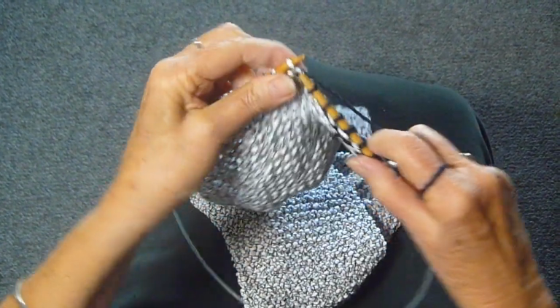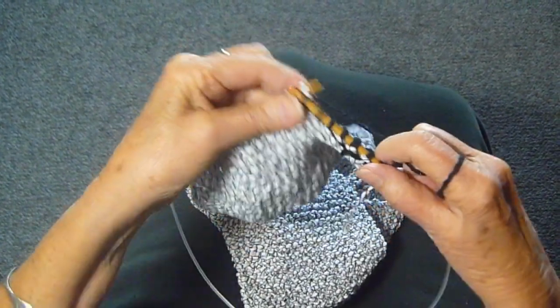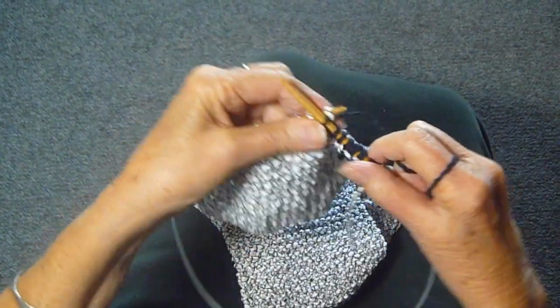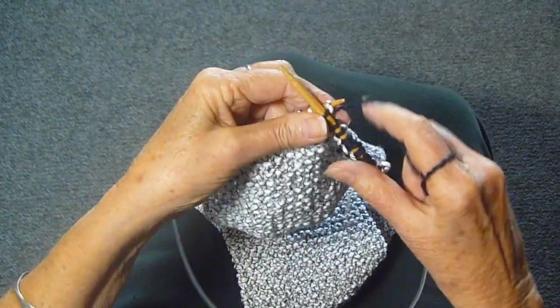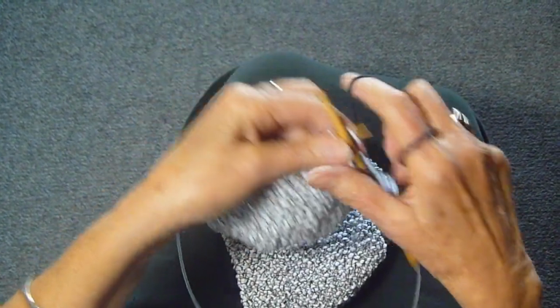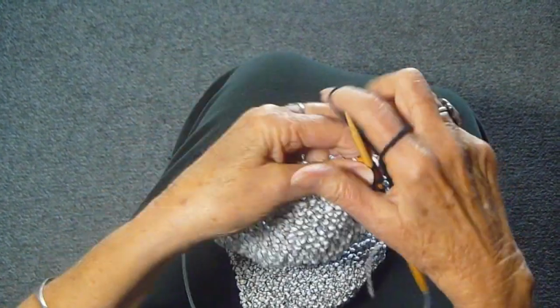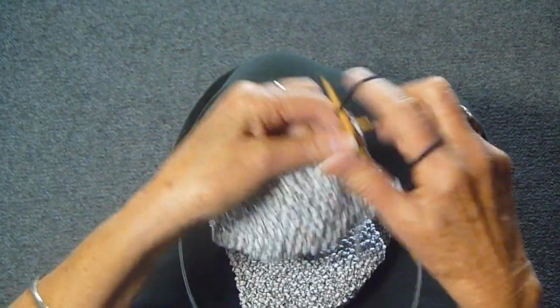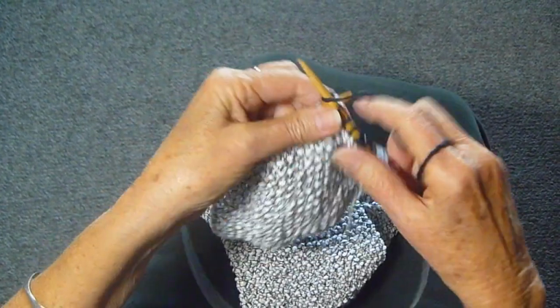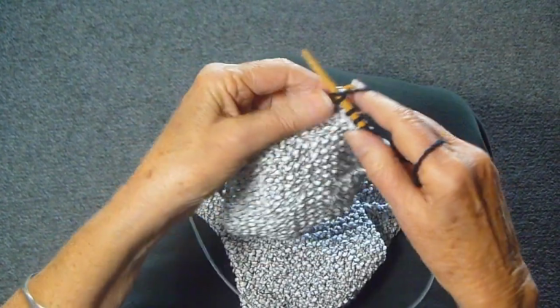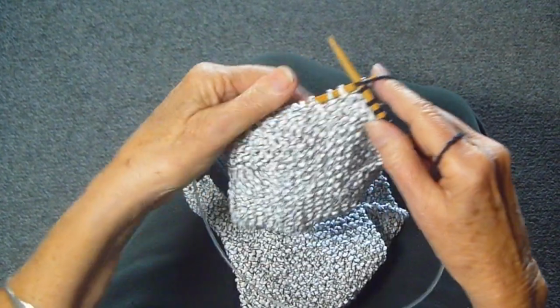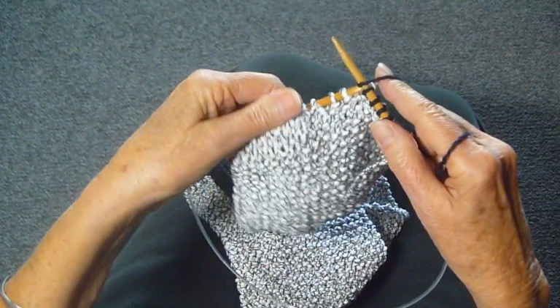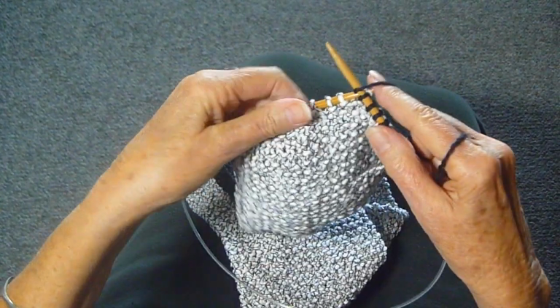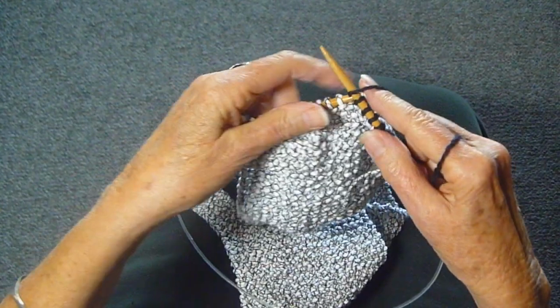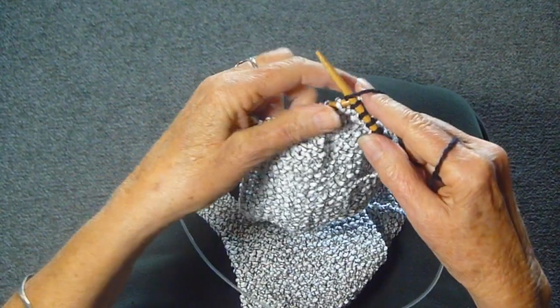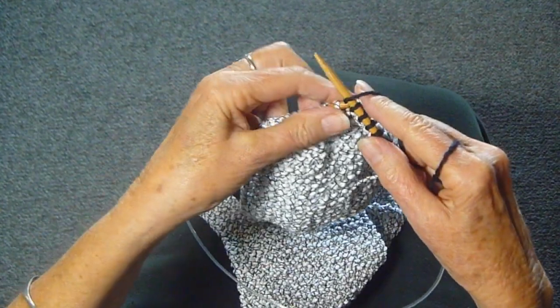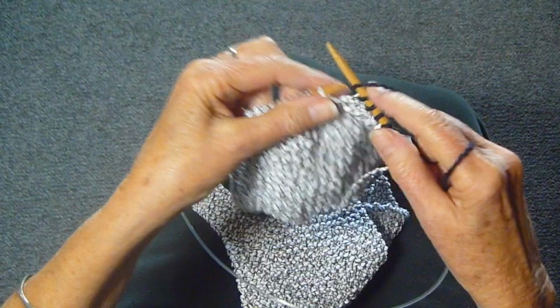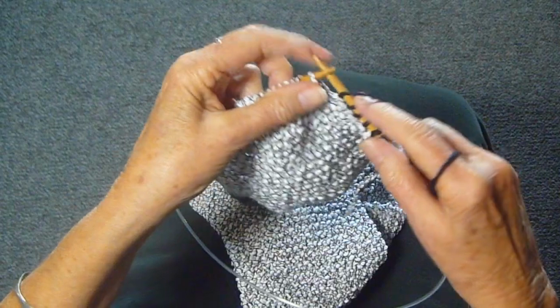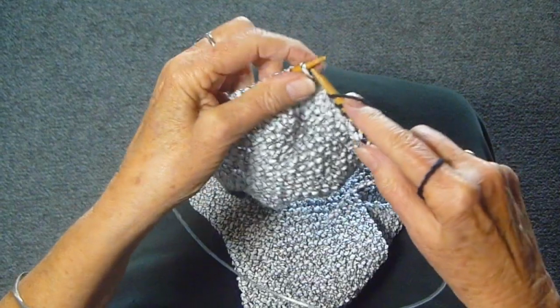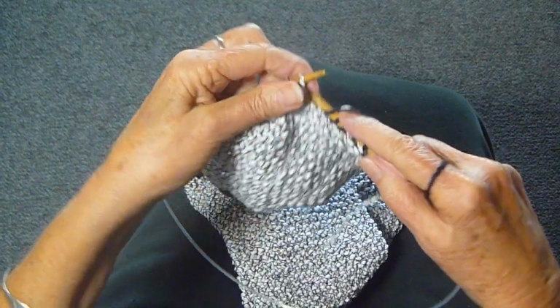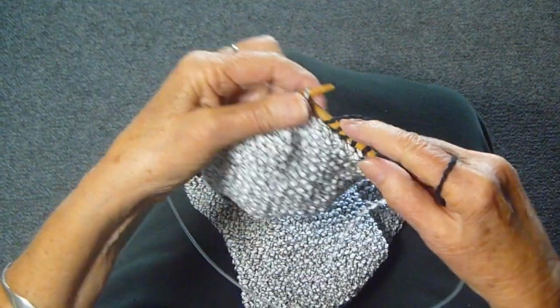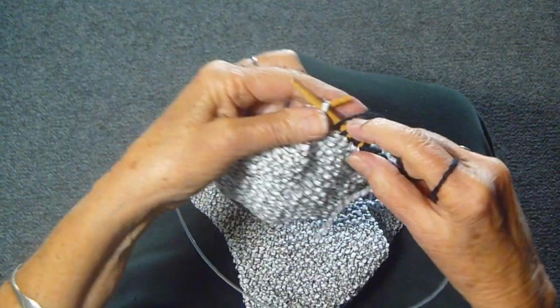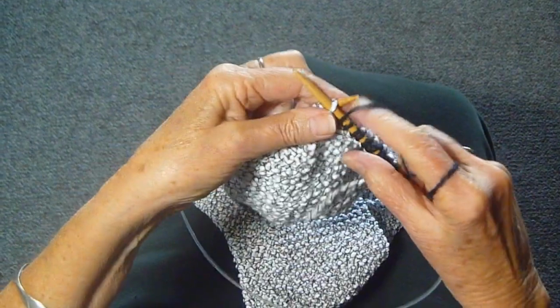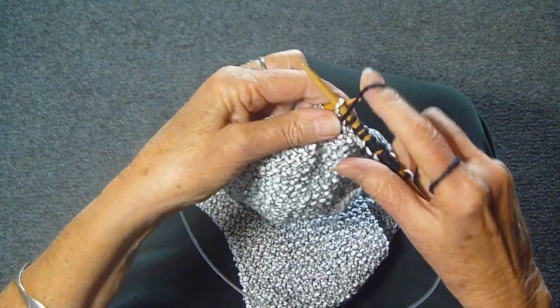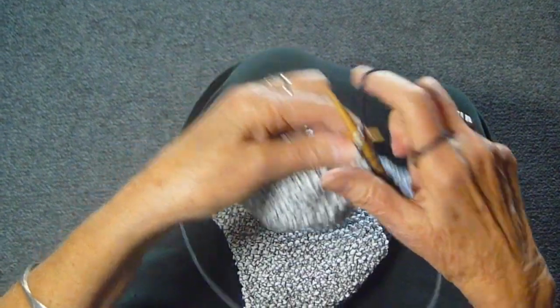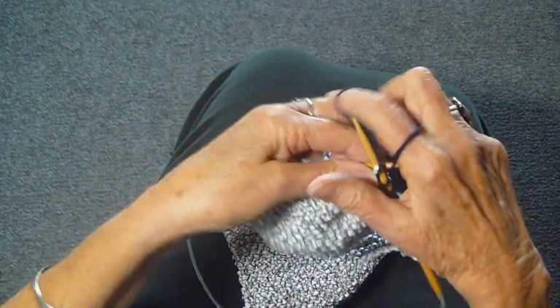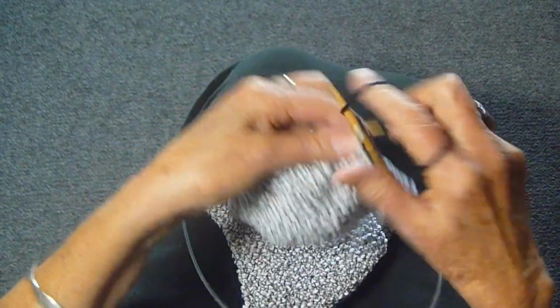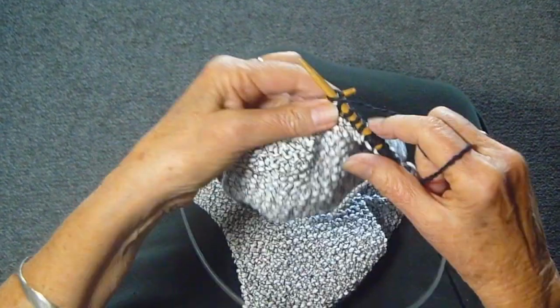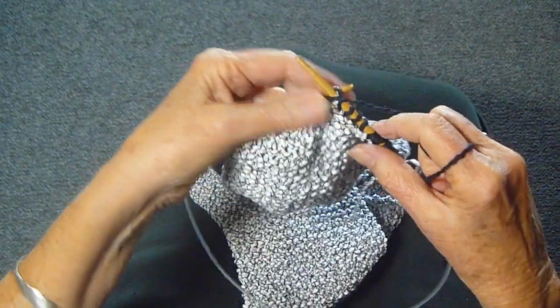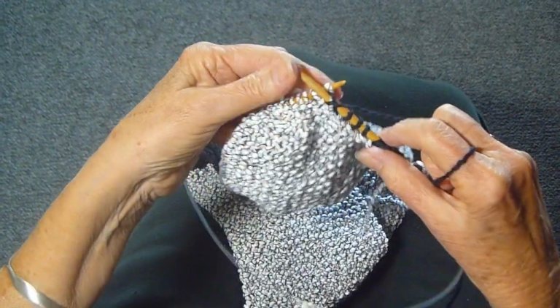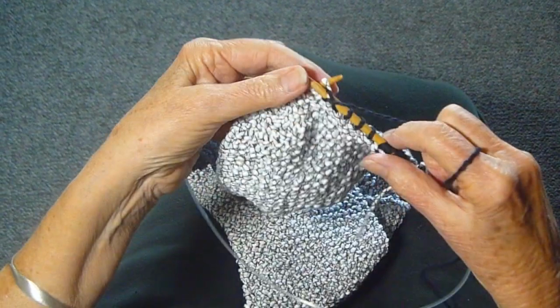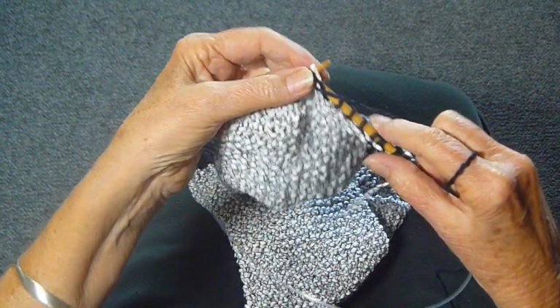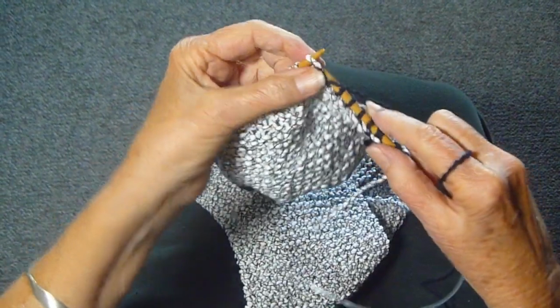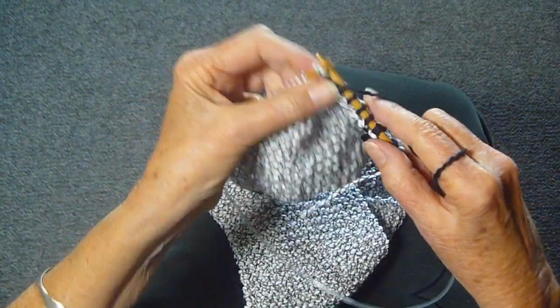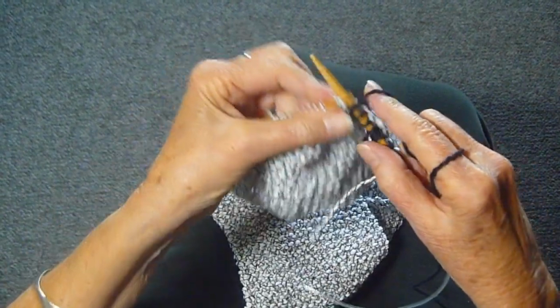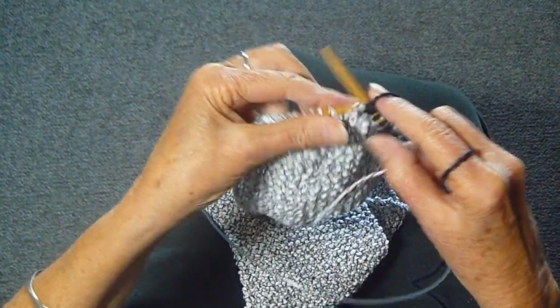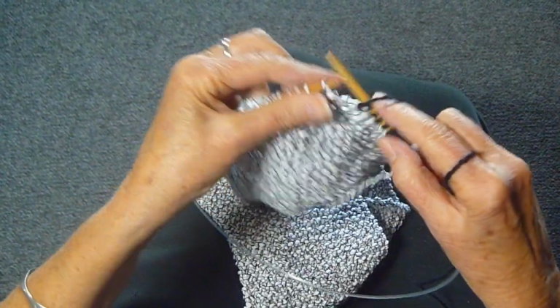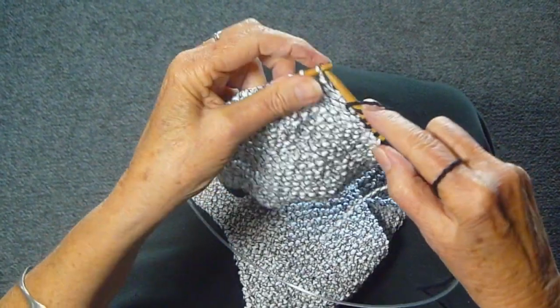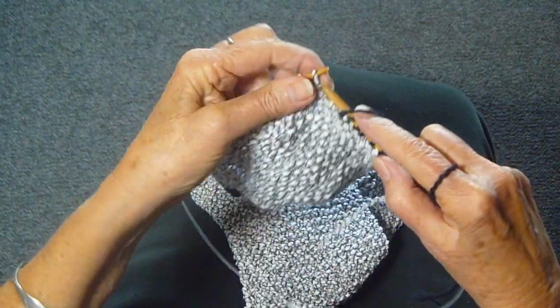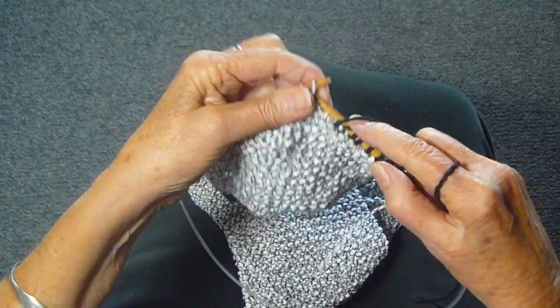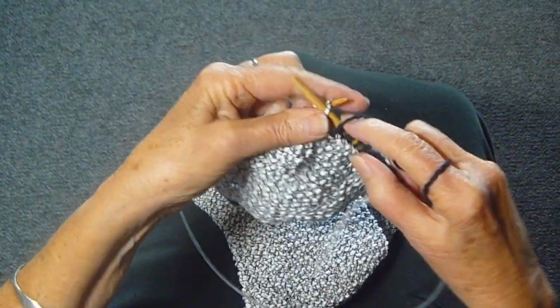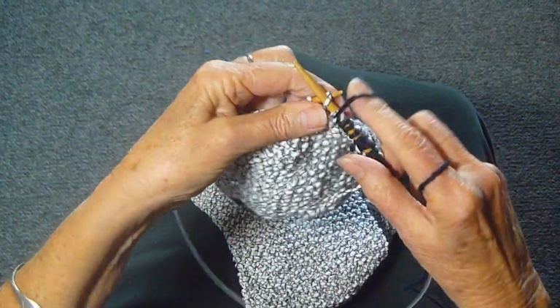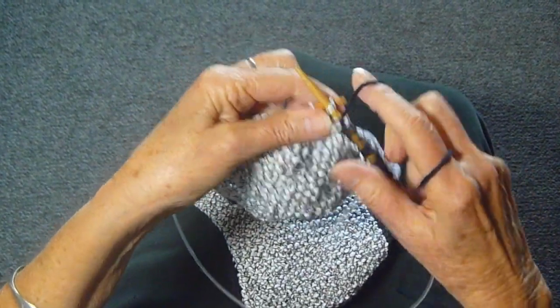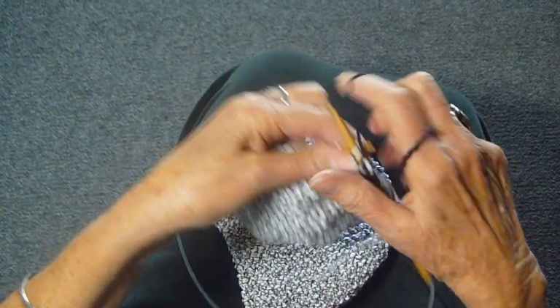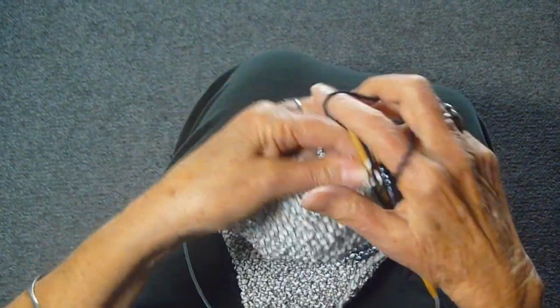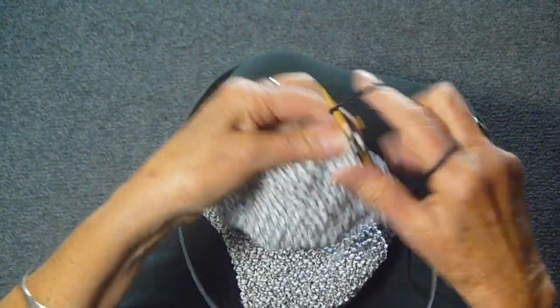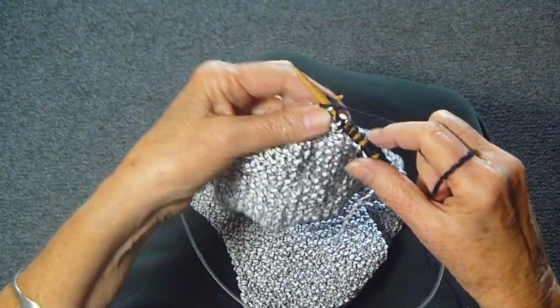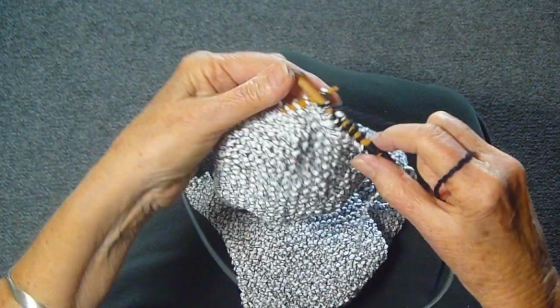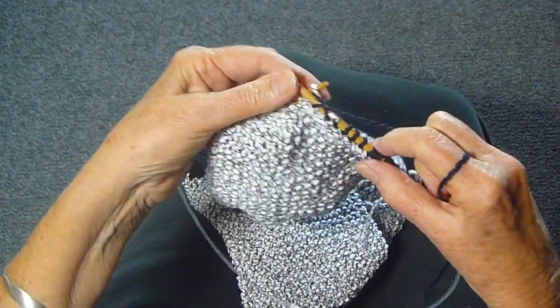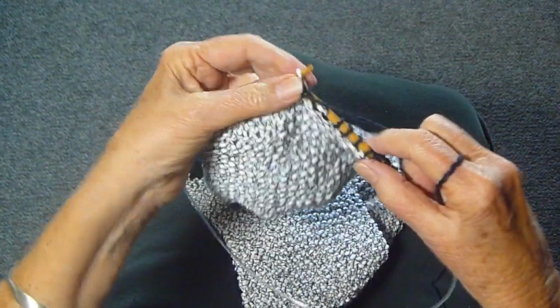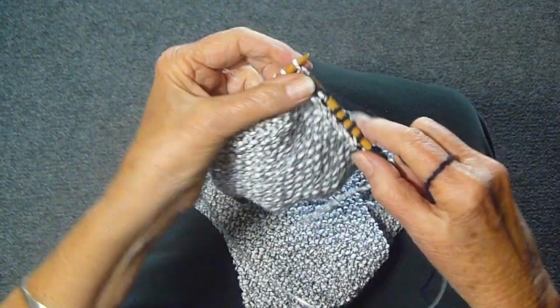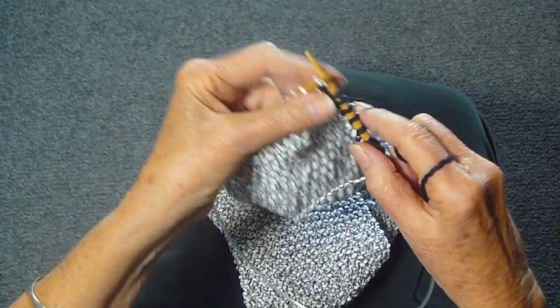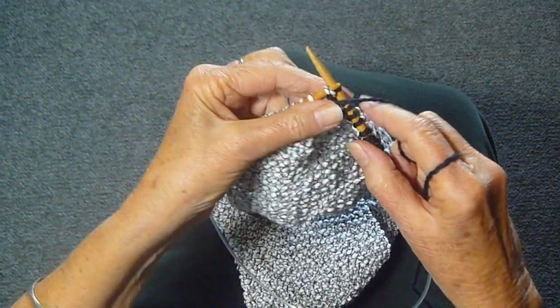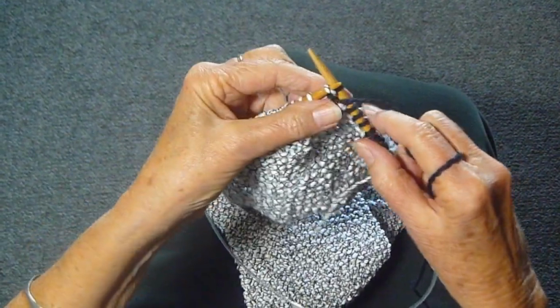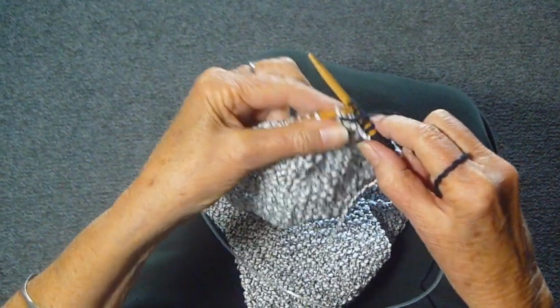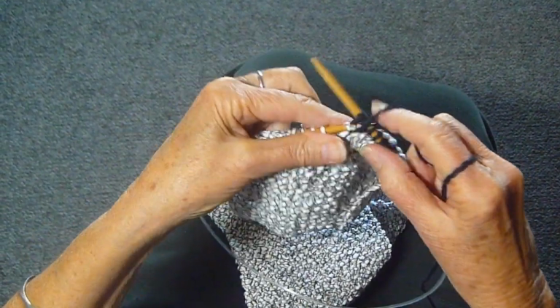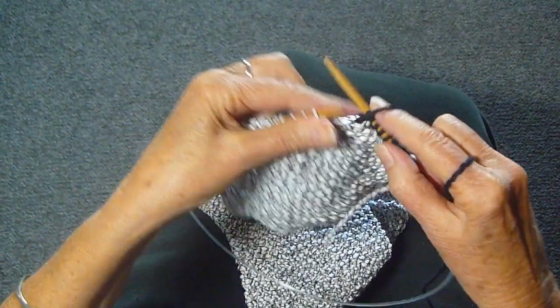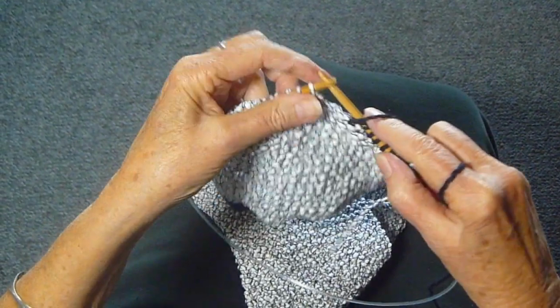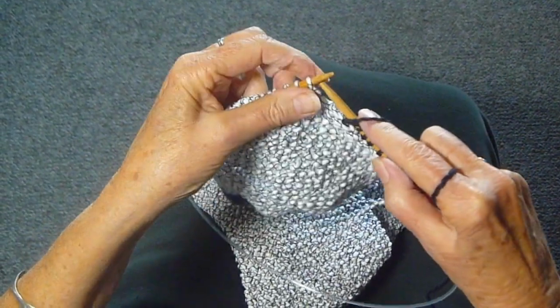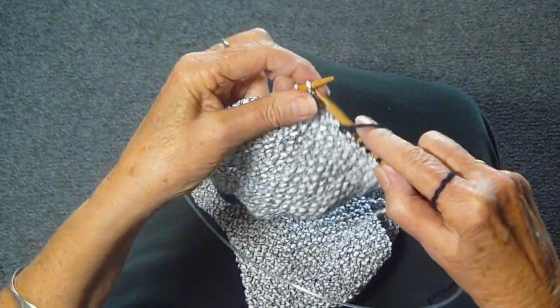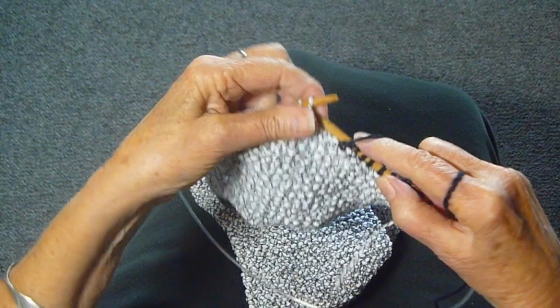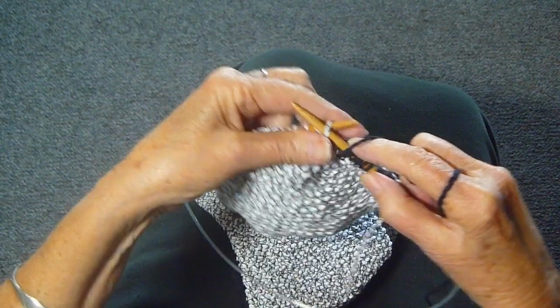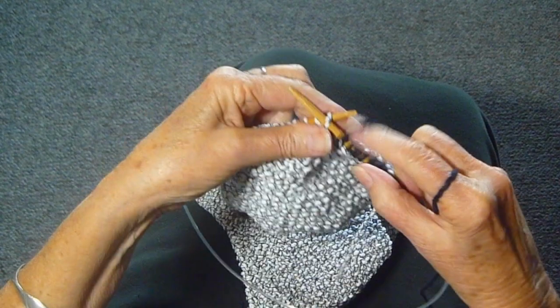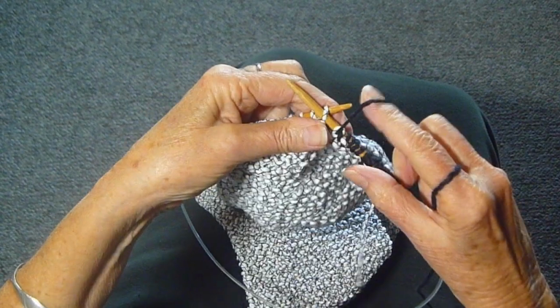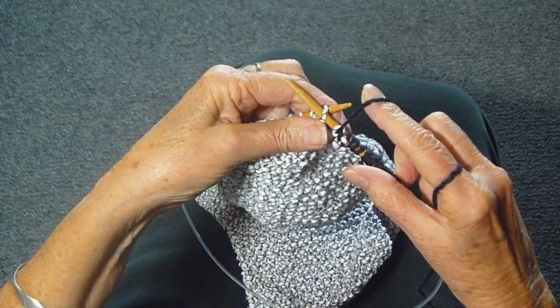I think you'll enjoy making this kind of scarf or cowl. I know that I am. So happy knitting everyone.